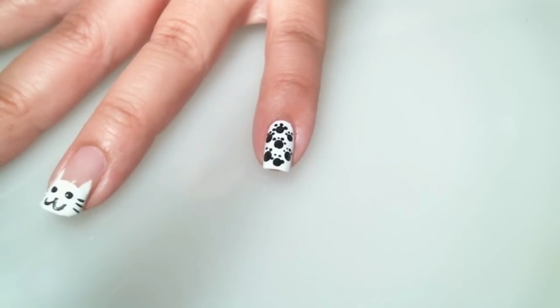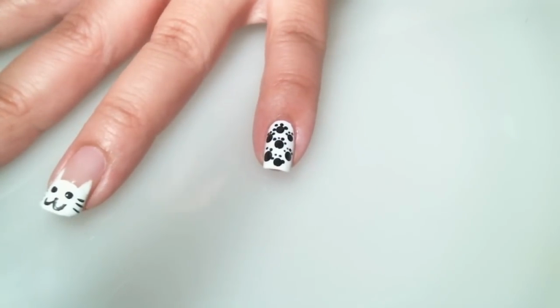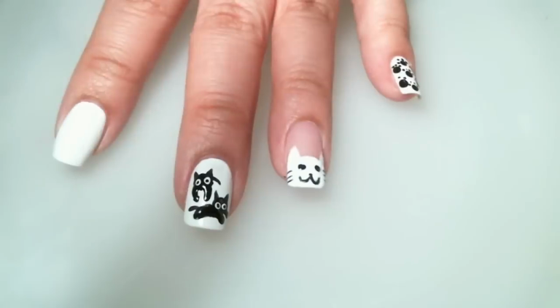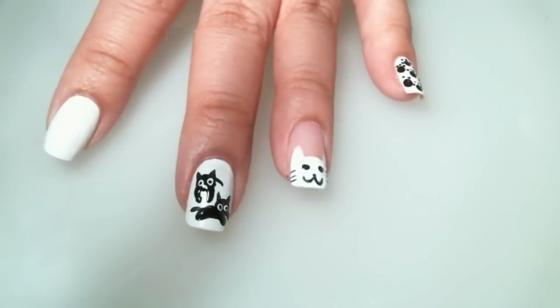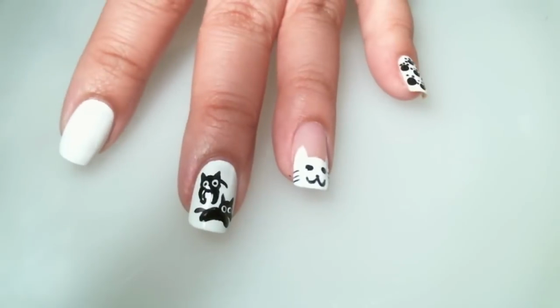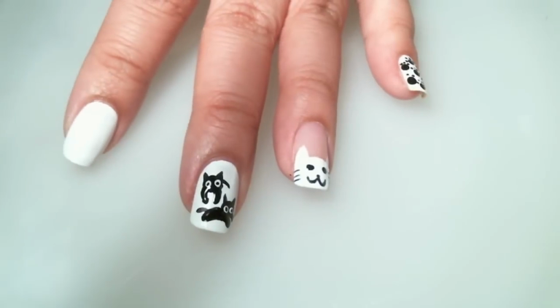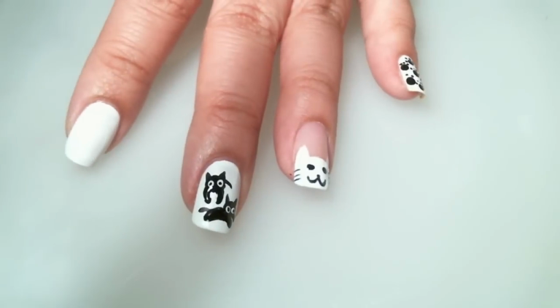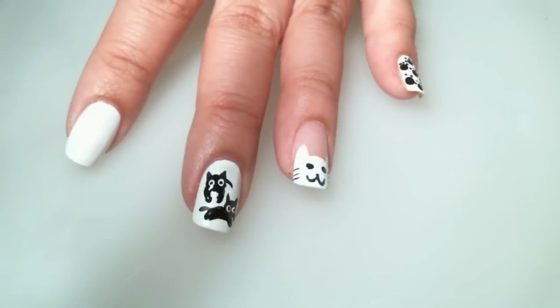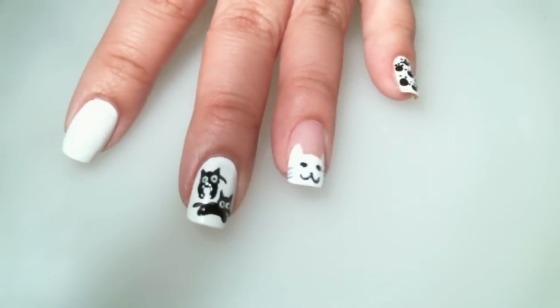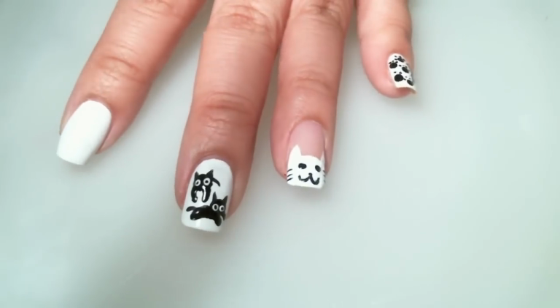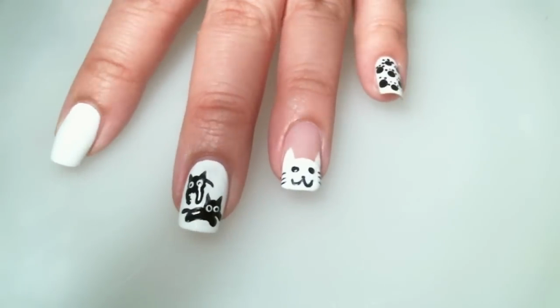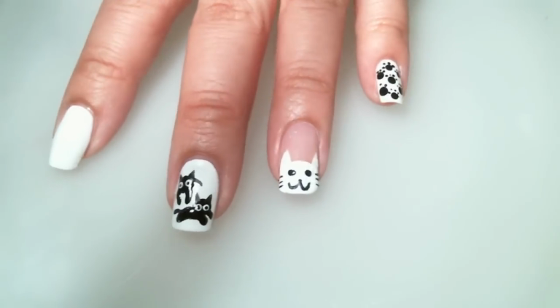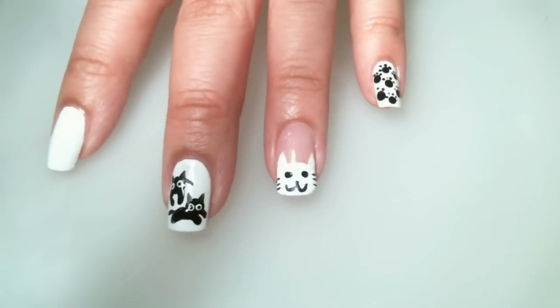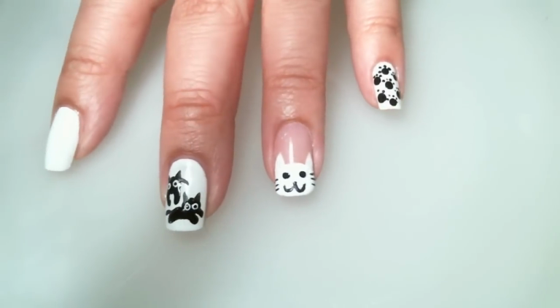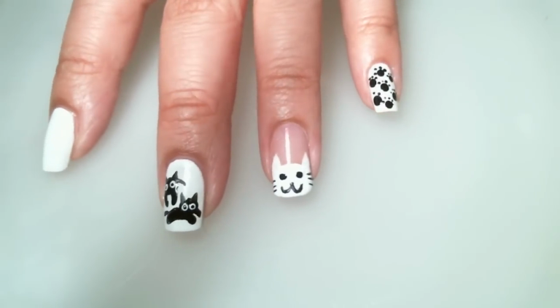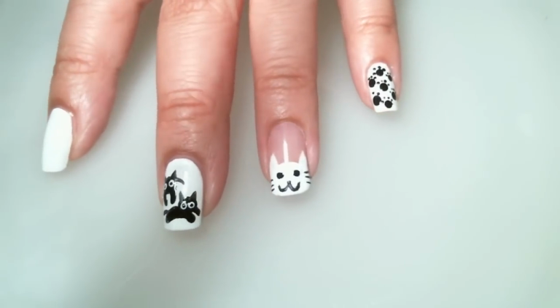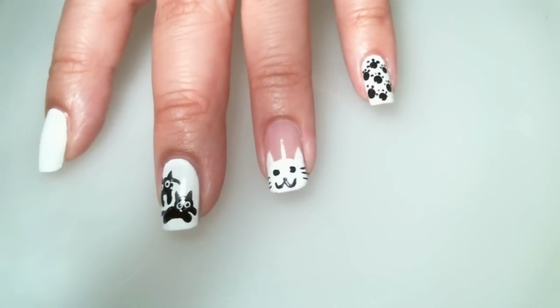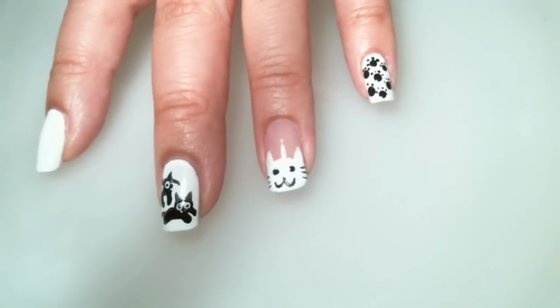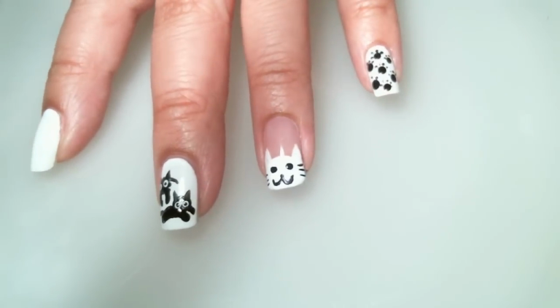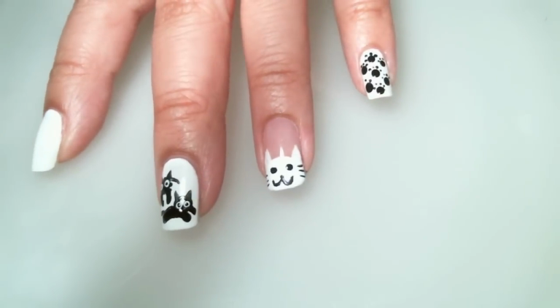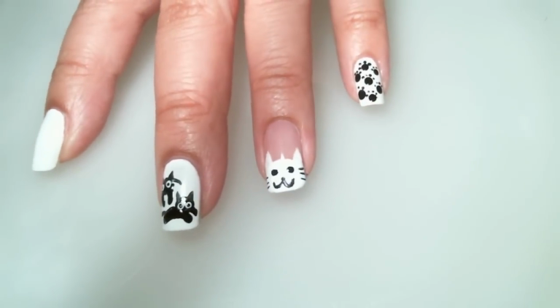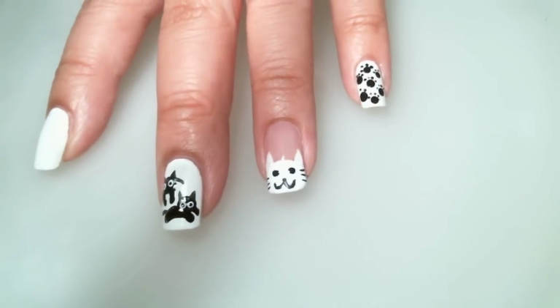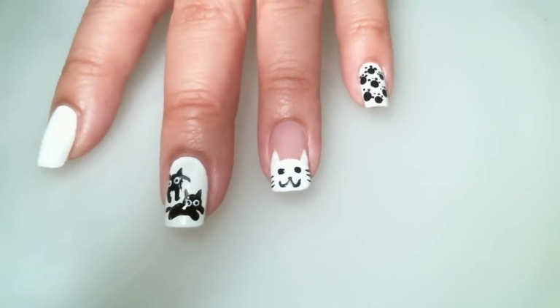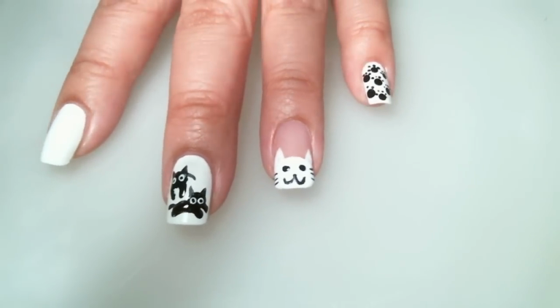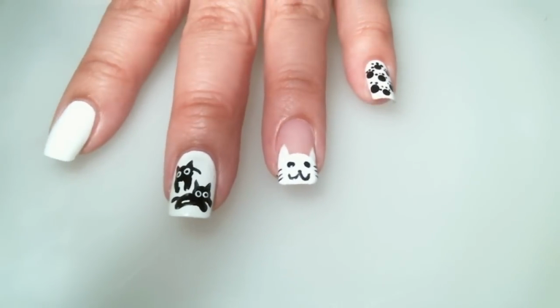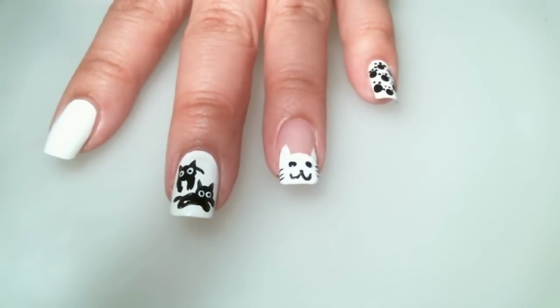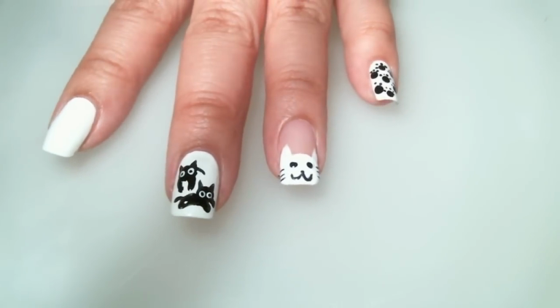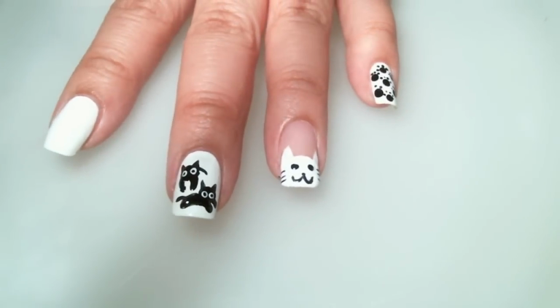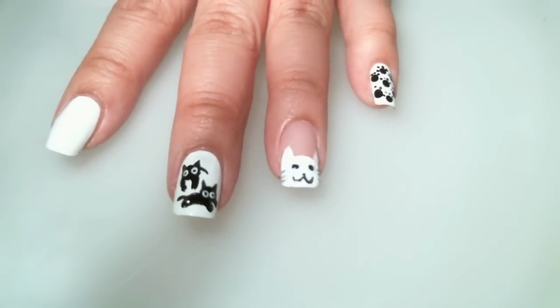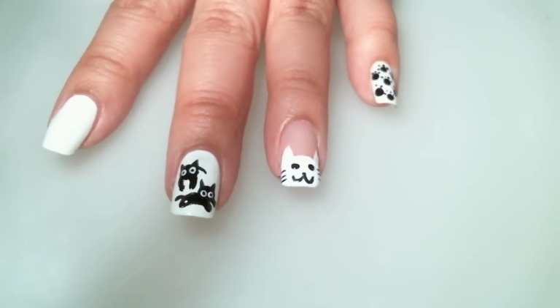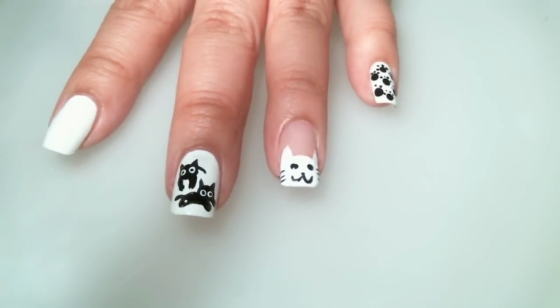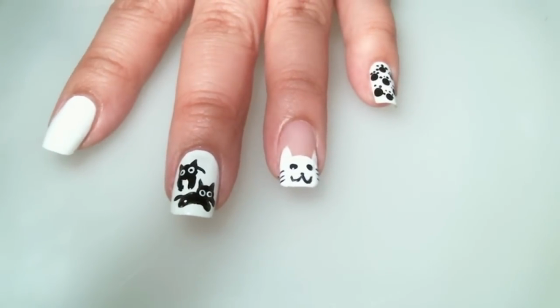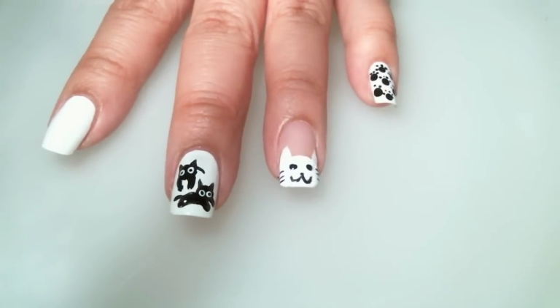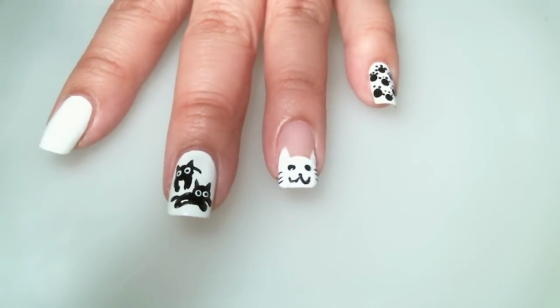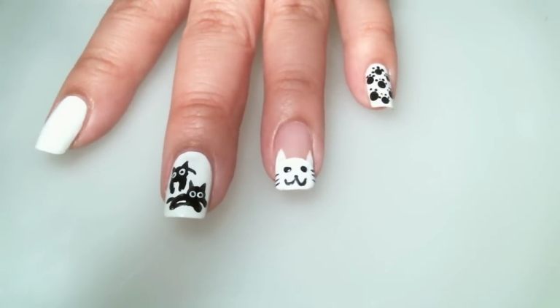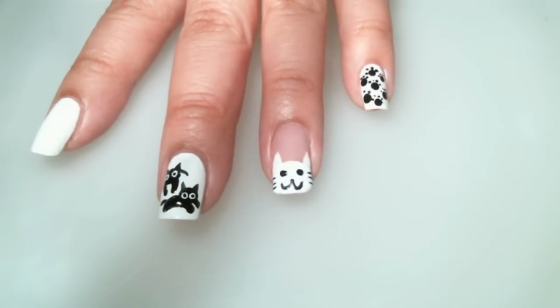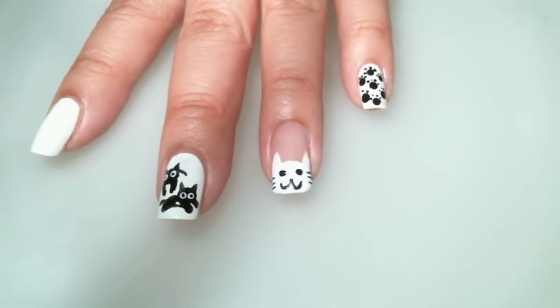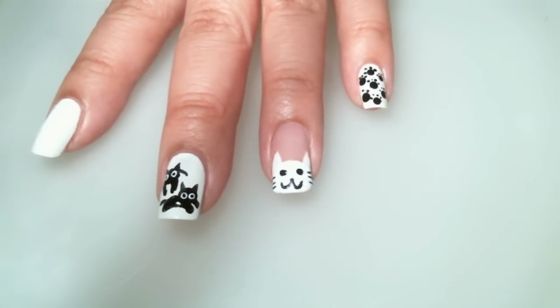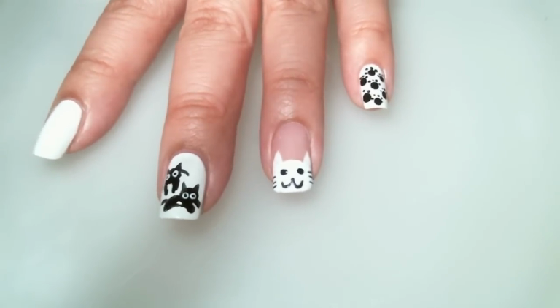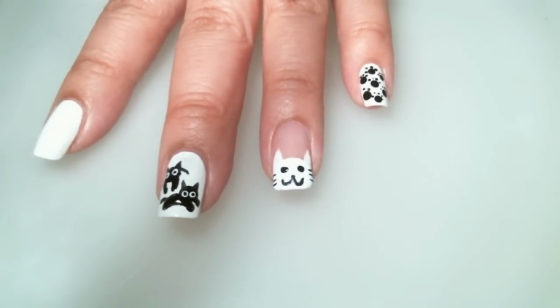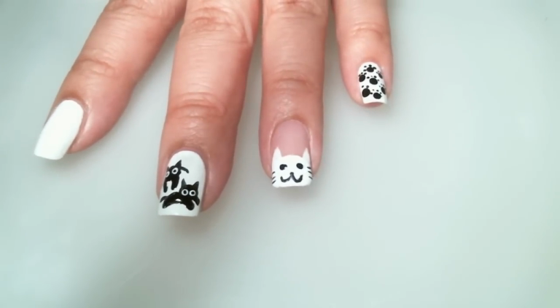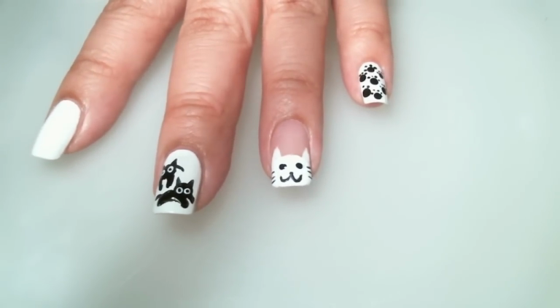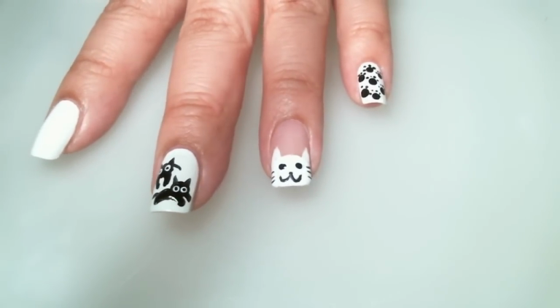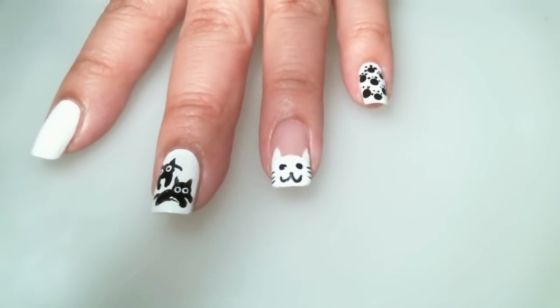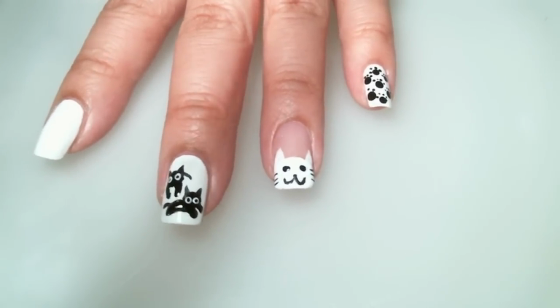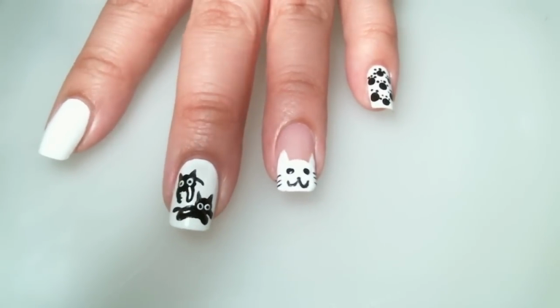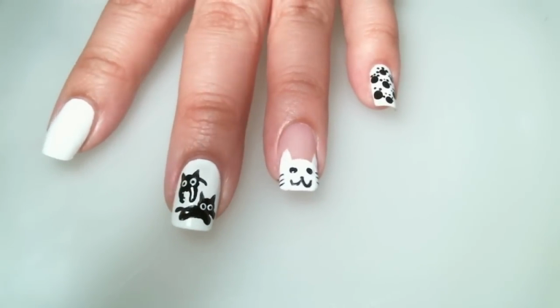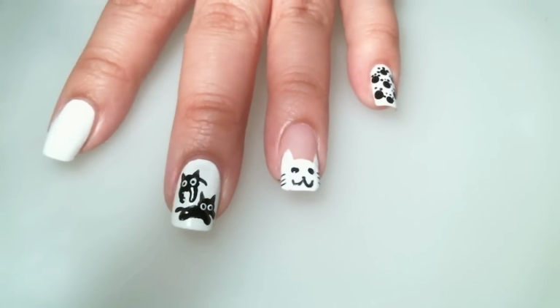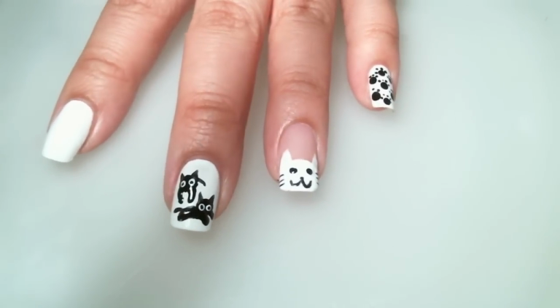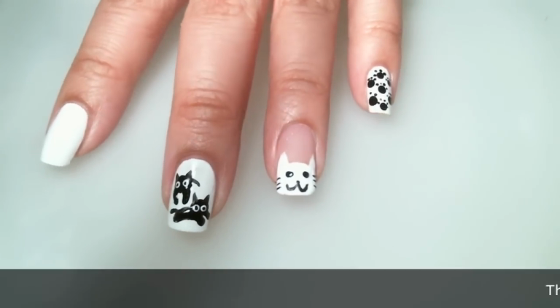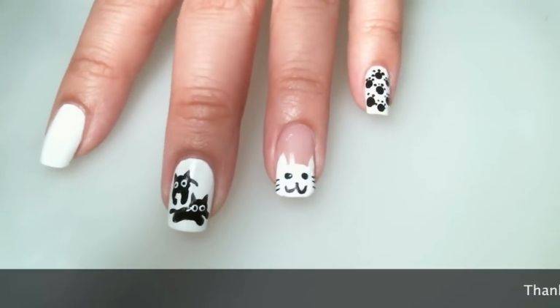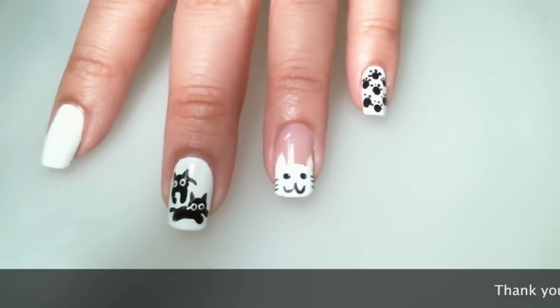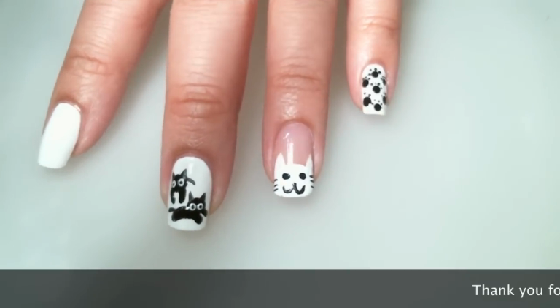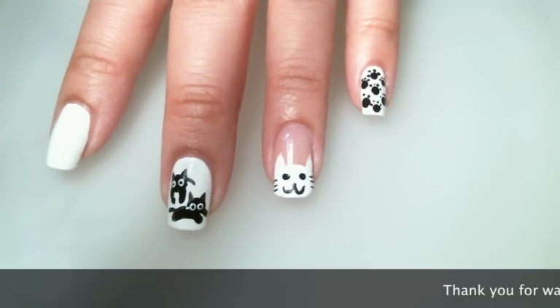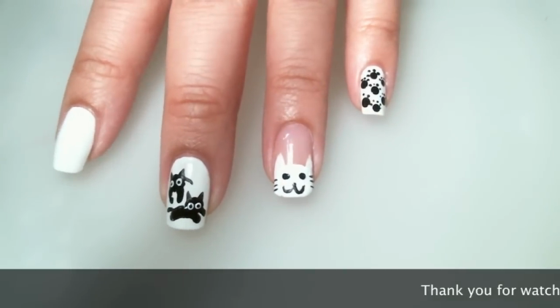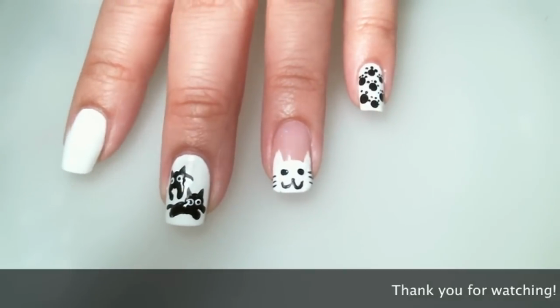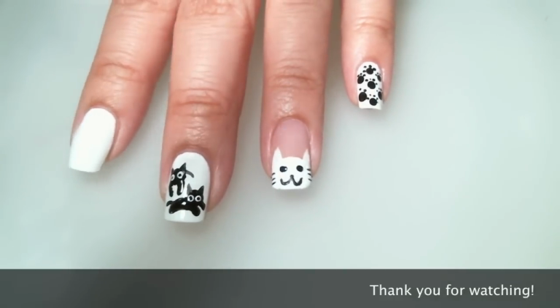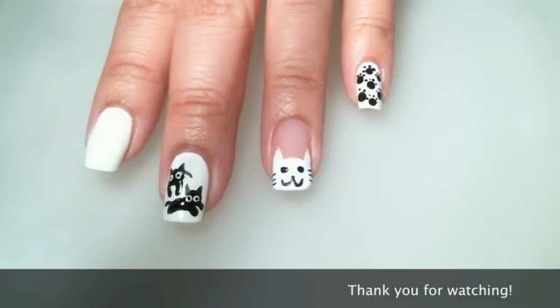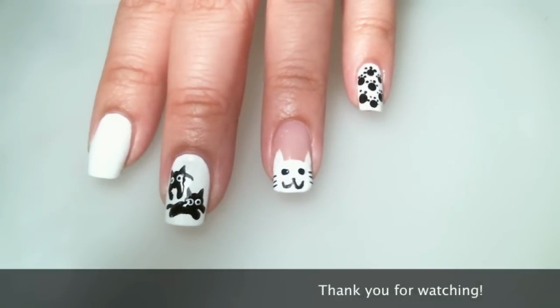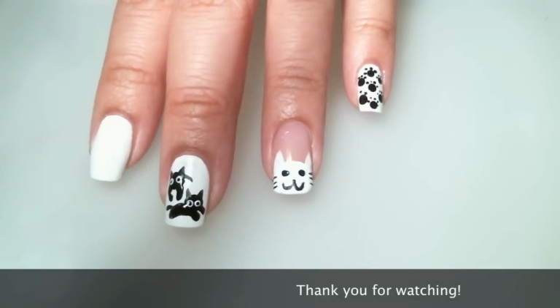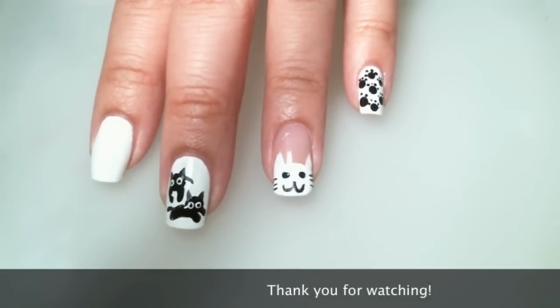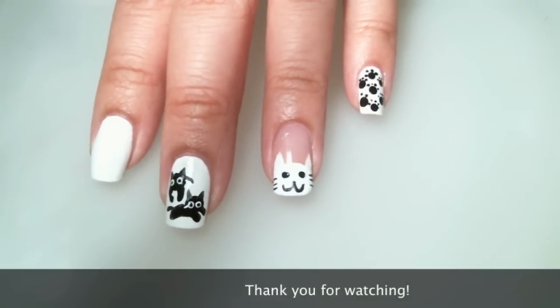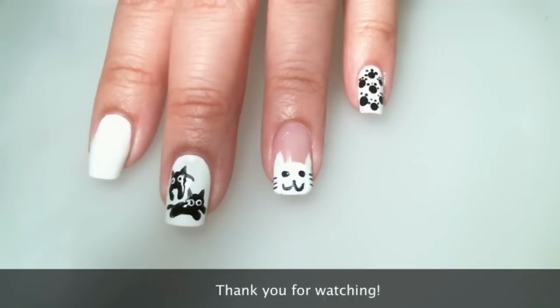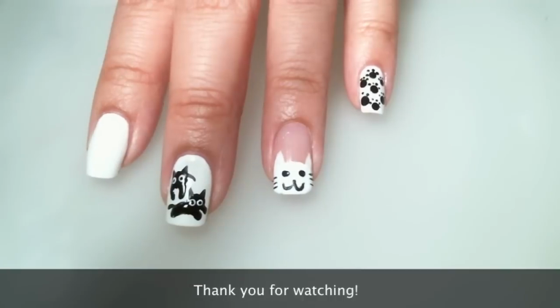I hope you enjoyed my cute little cats. Don't forget to subscribe and check me out at TheCraftyNinja.com.